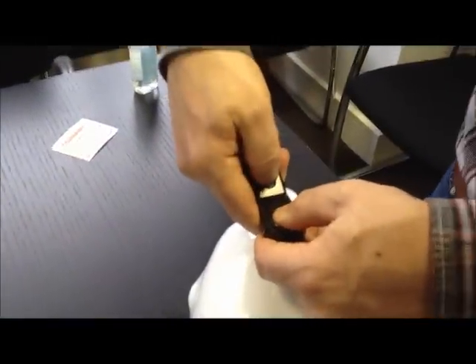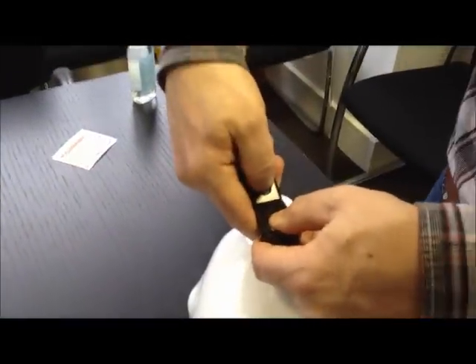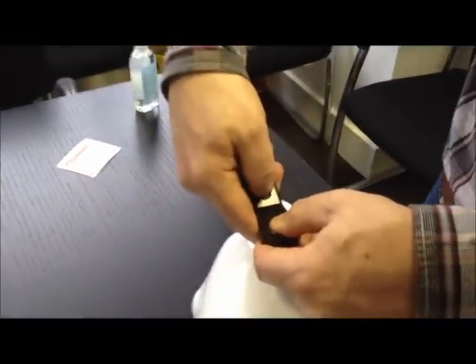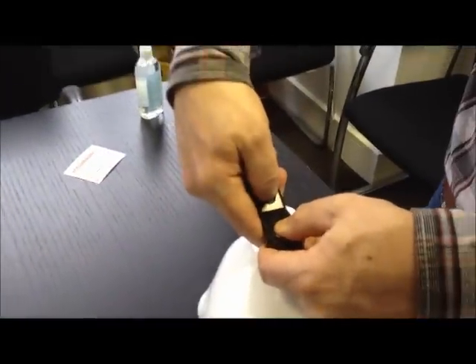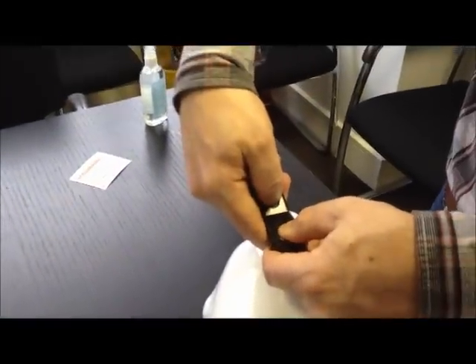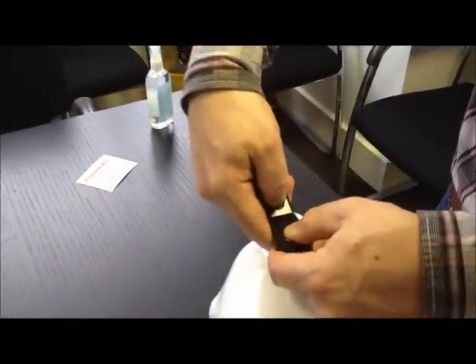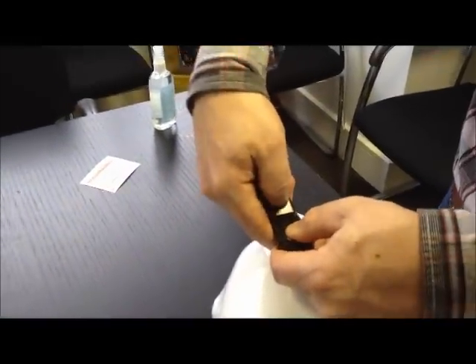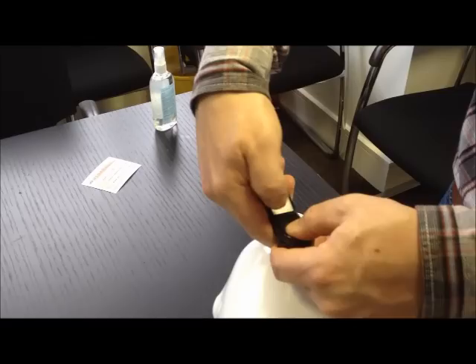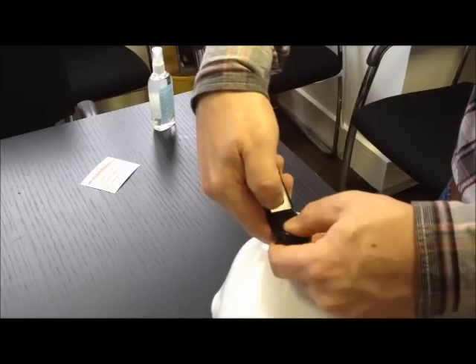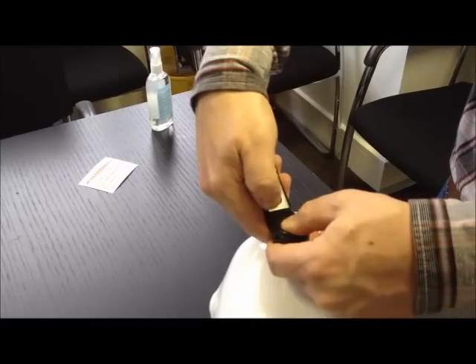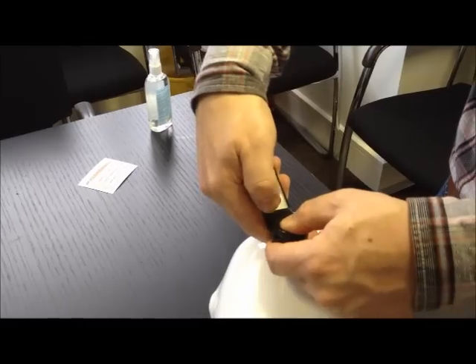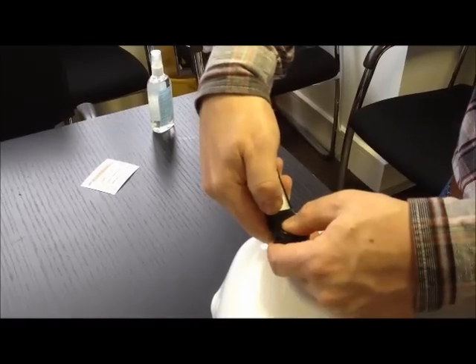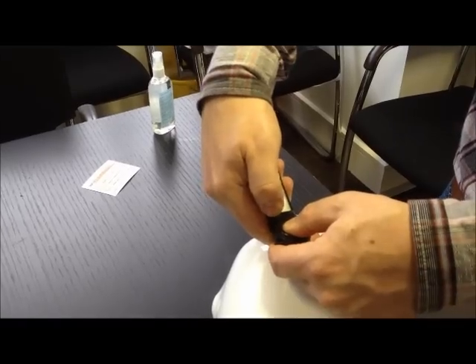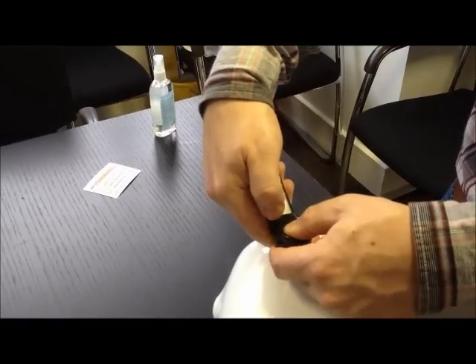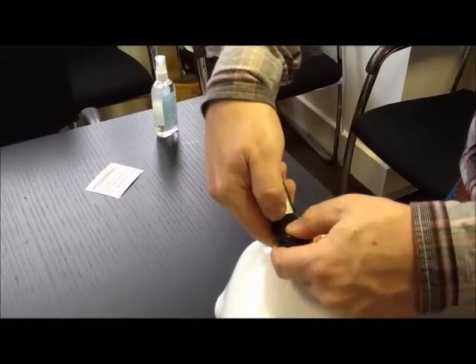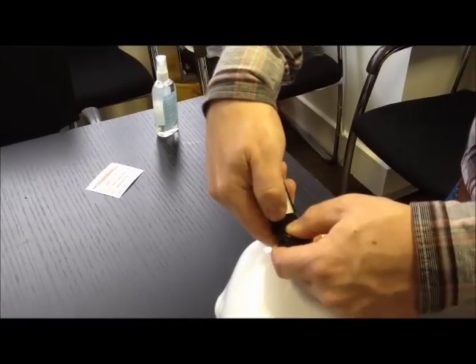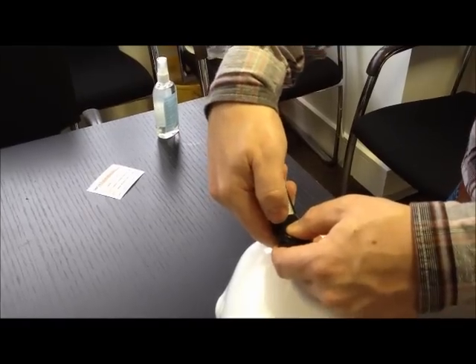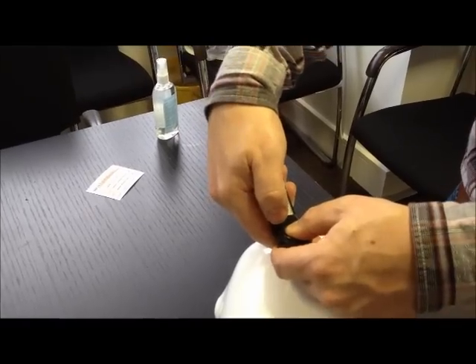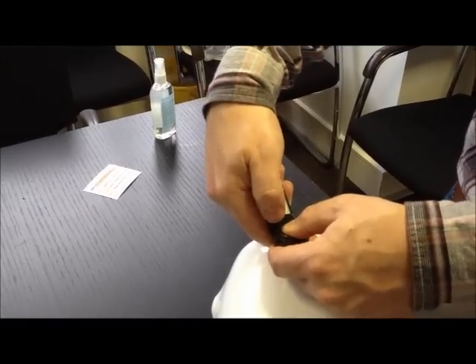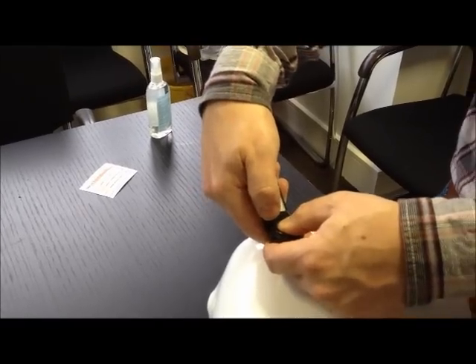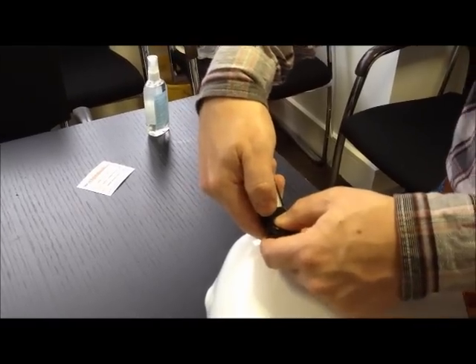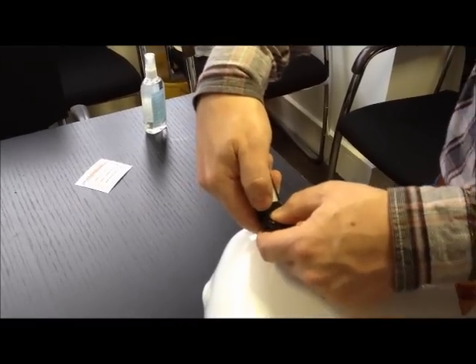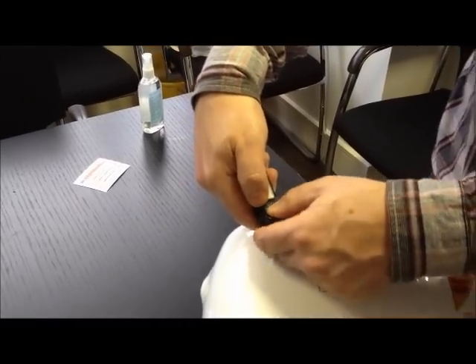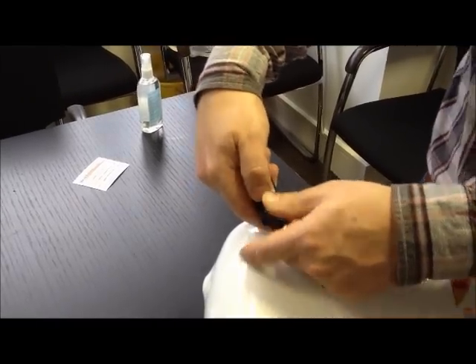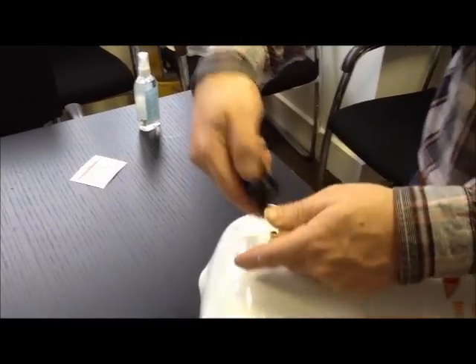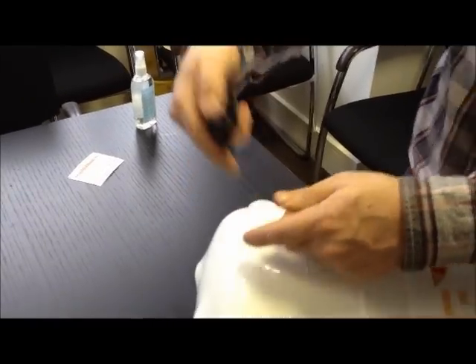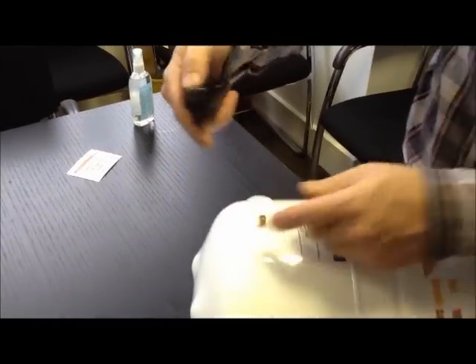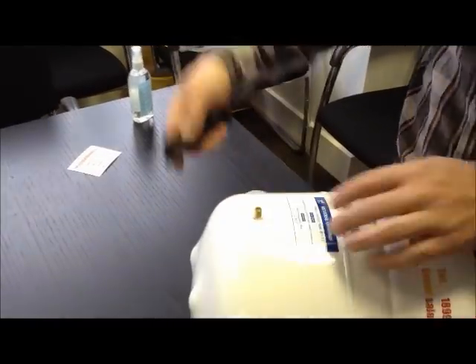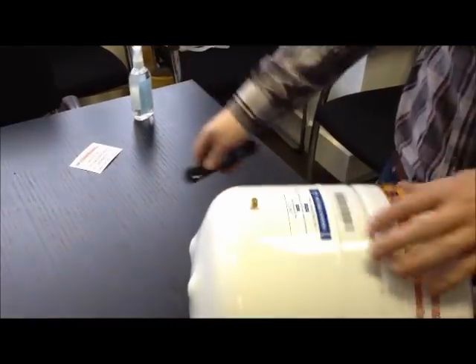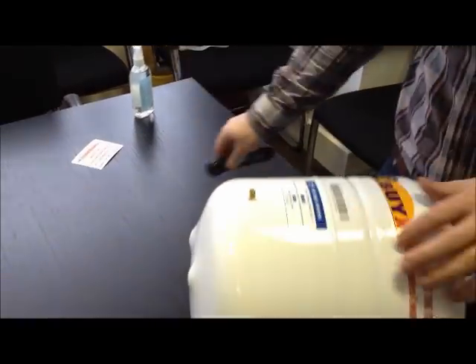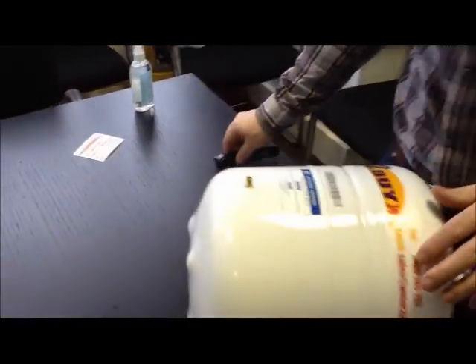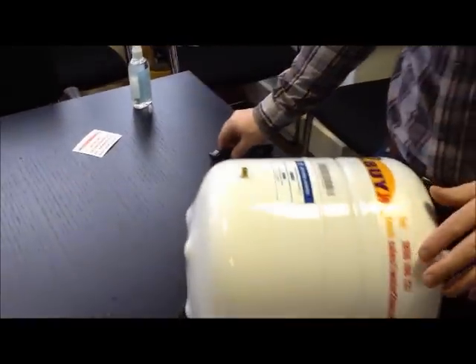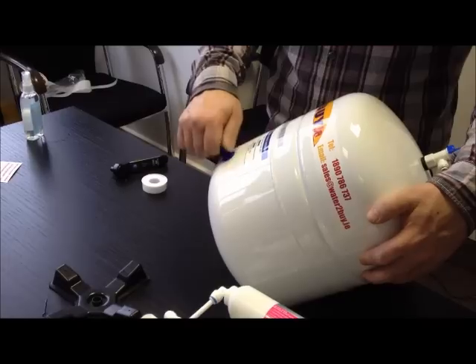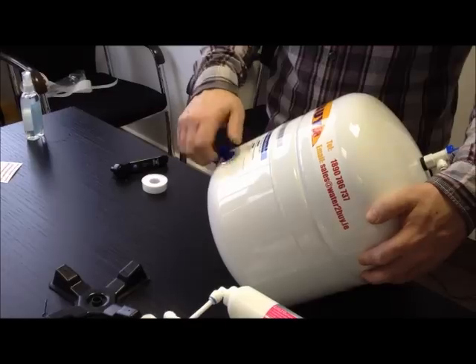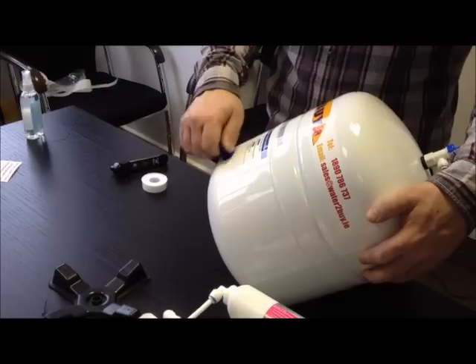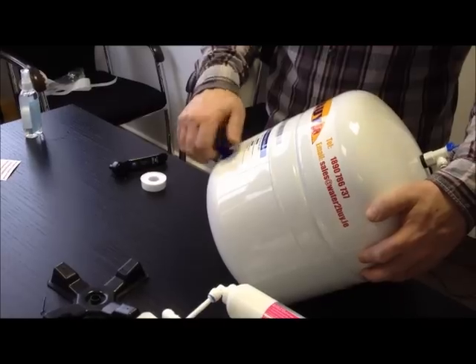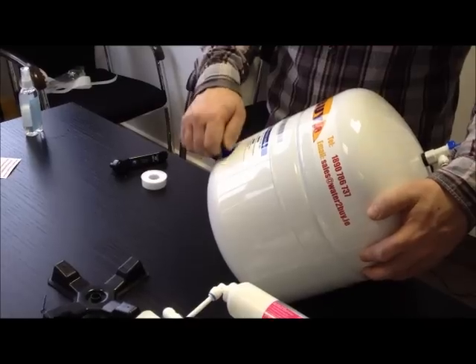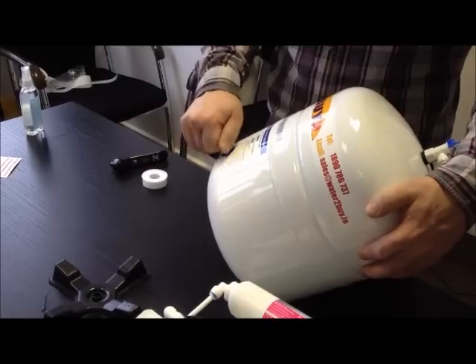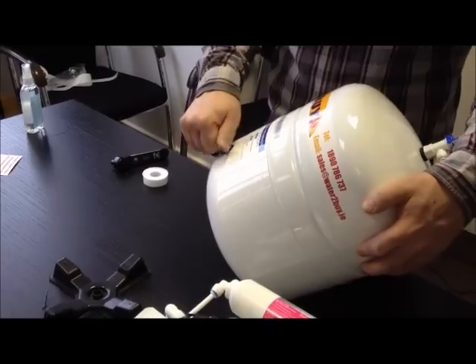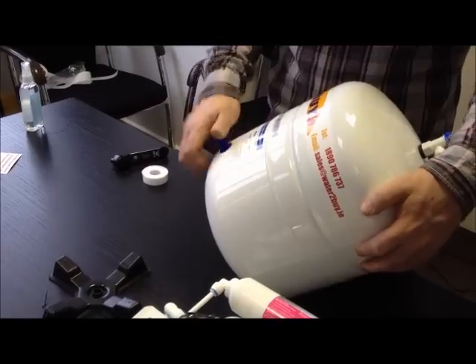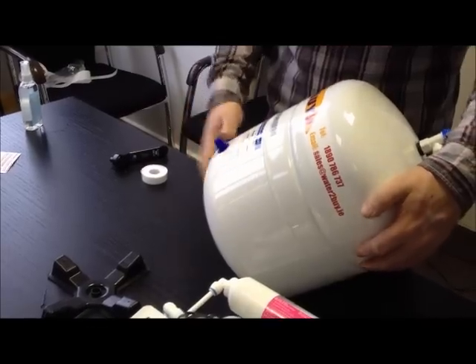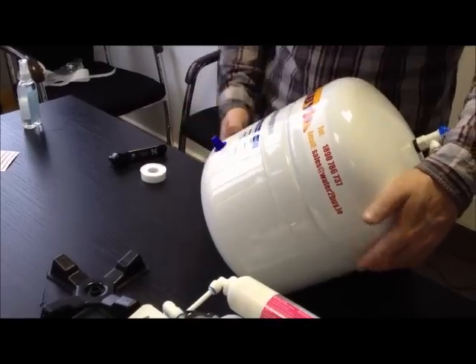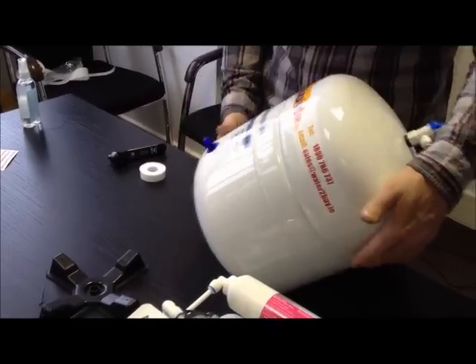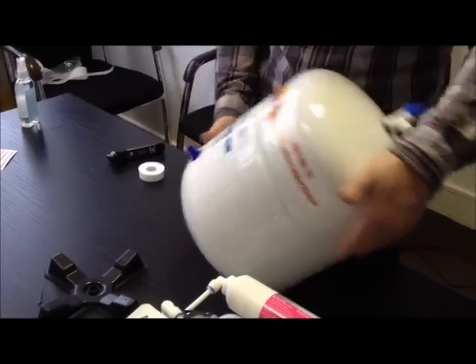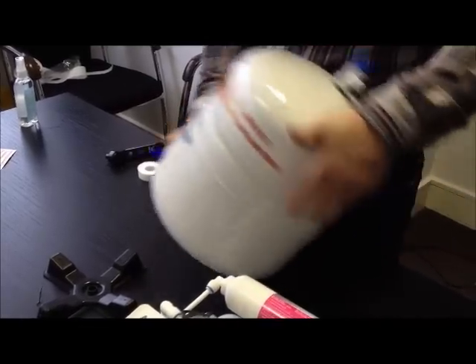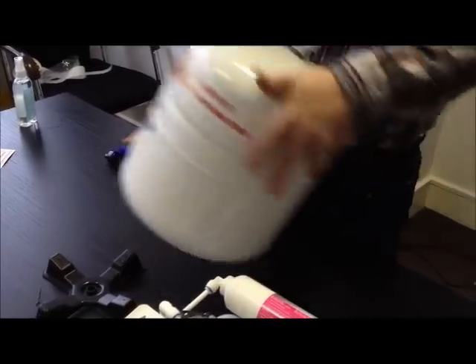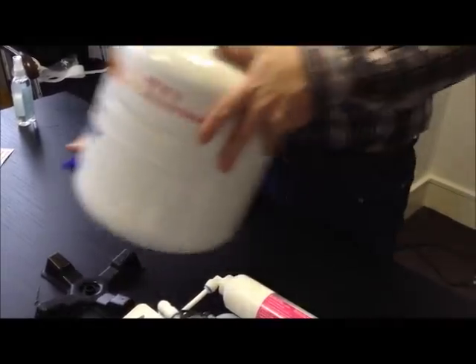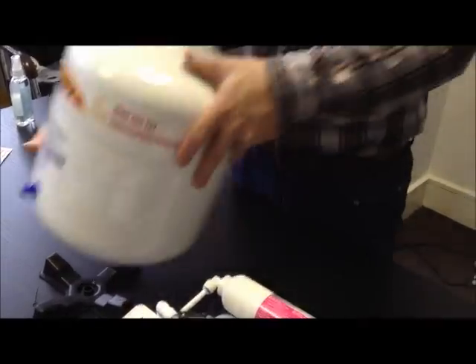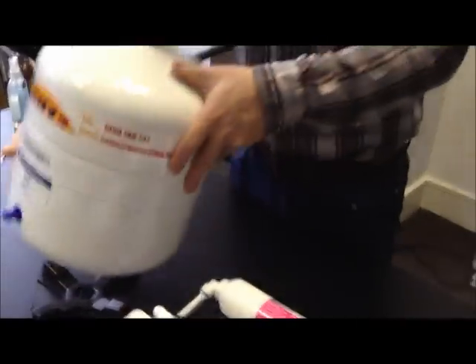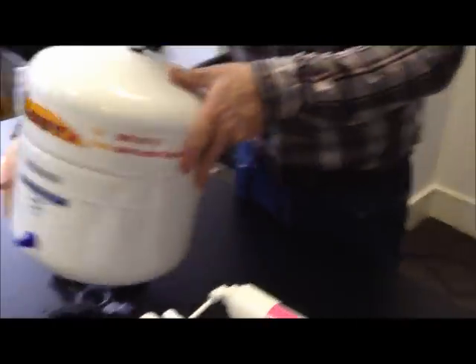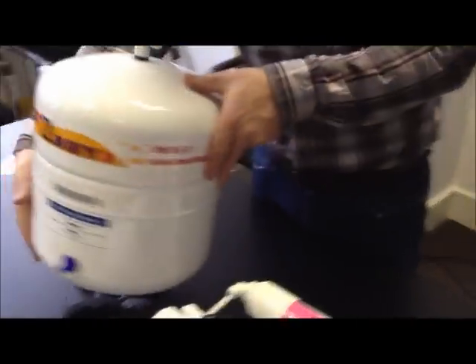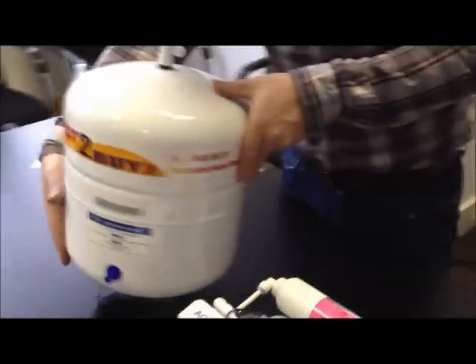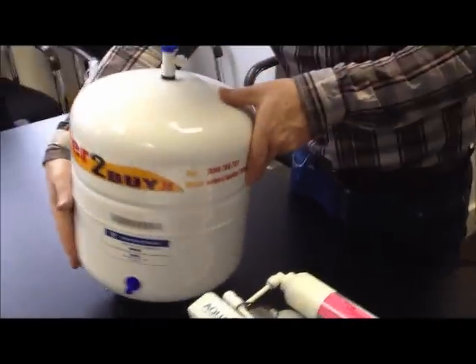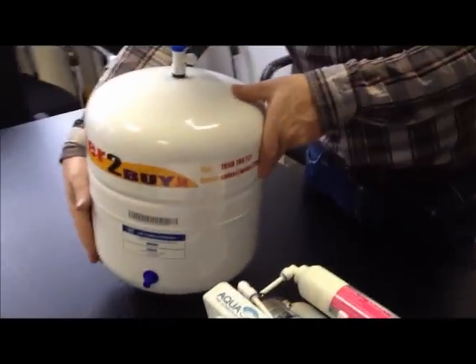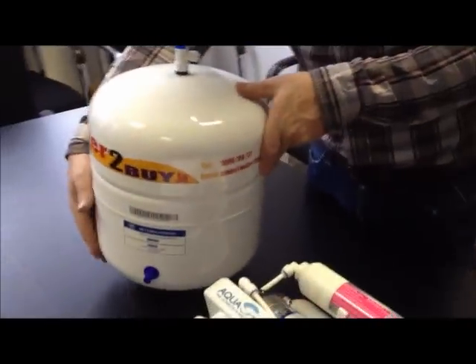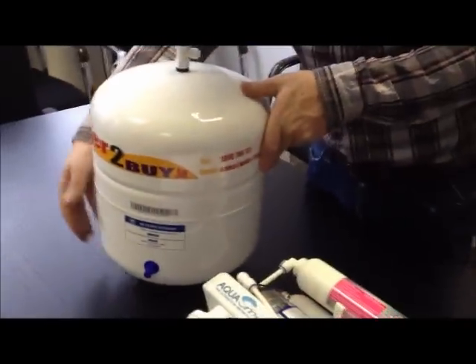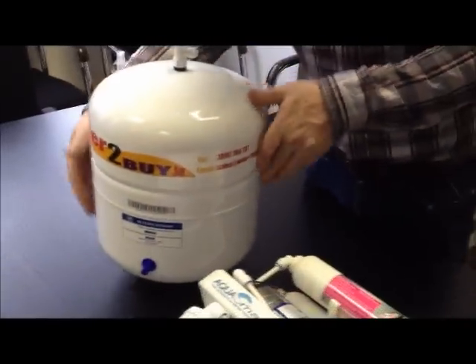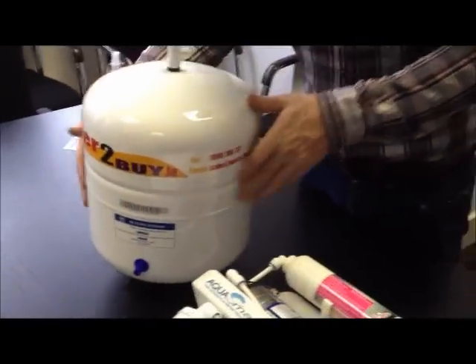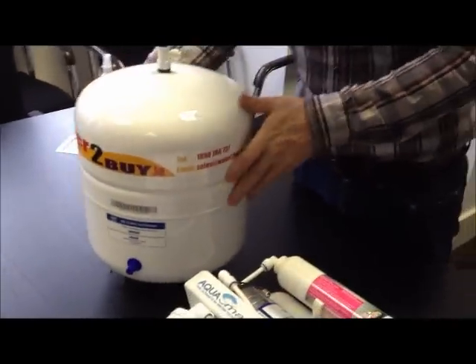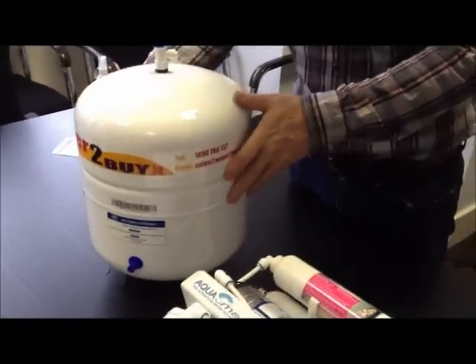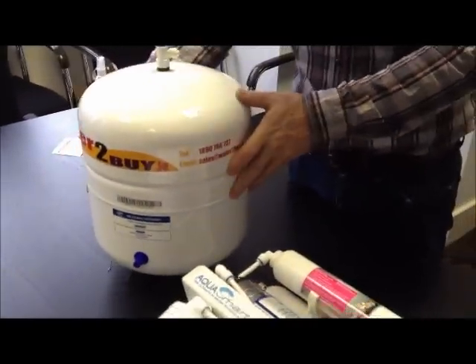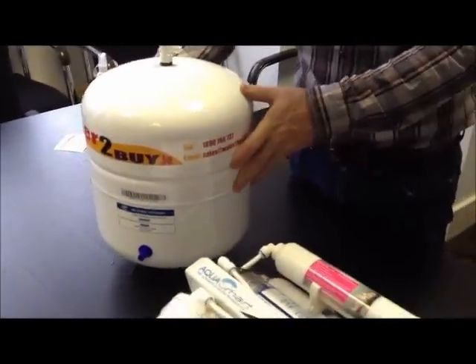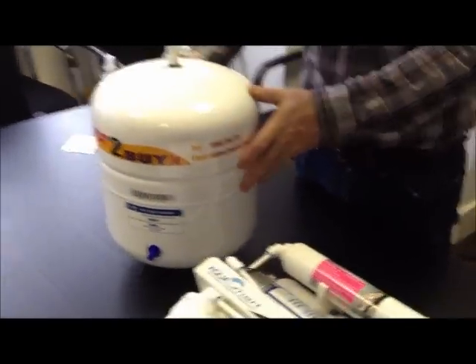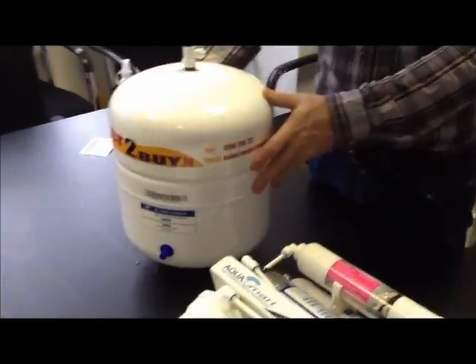If your valve does not hold pressure and continues to lose pressure, the bladder inside the valve is damaged and you need to replace the pressure vessel.